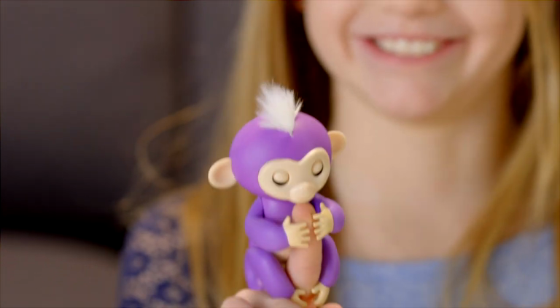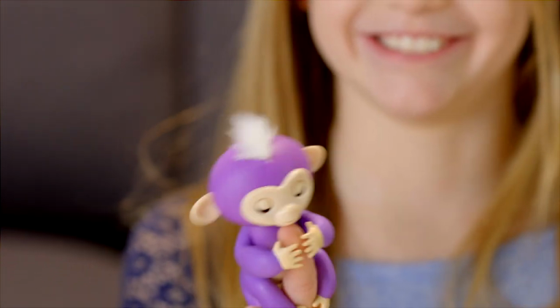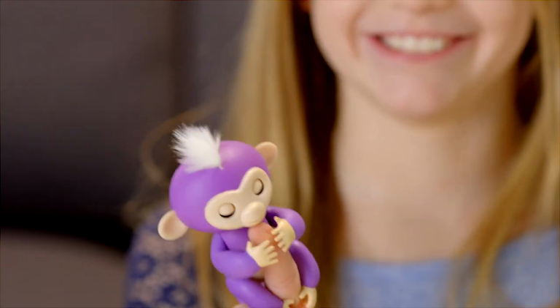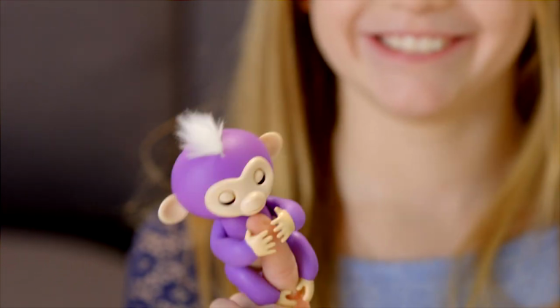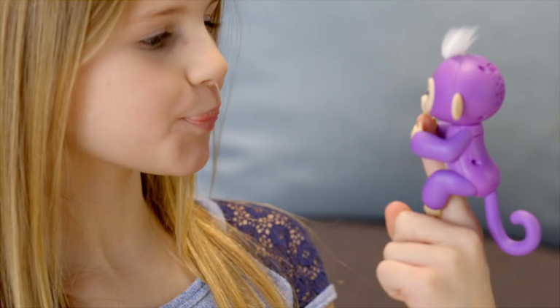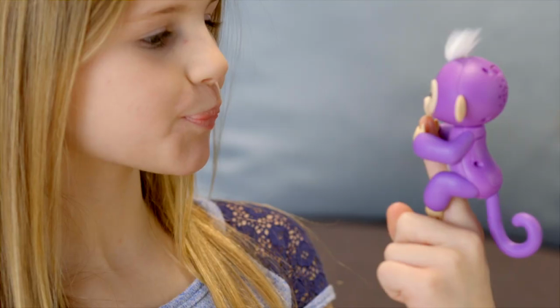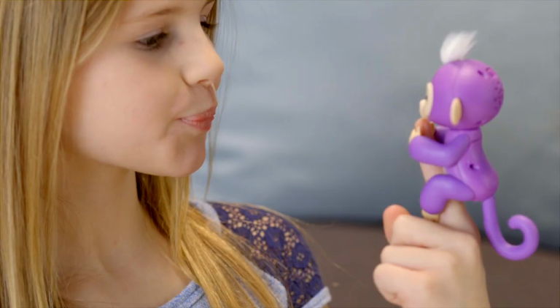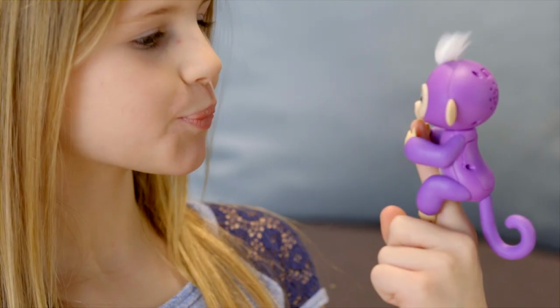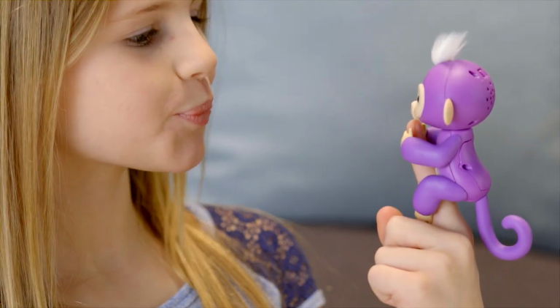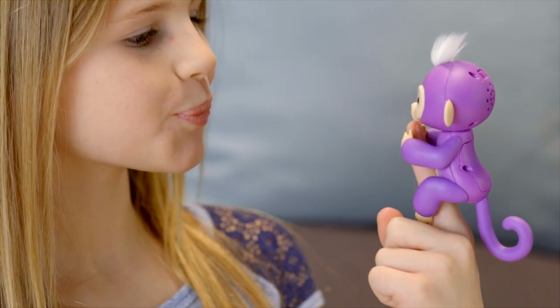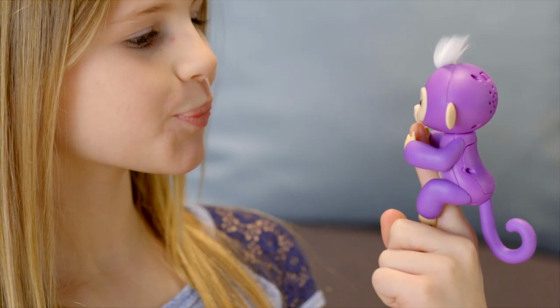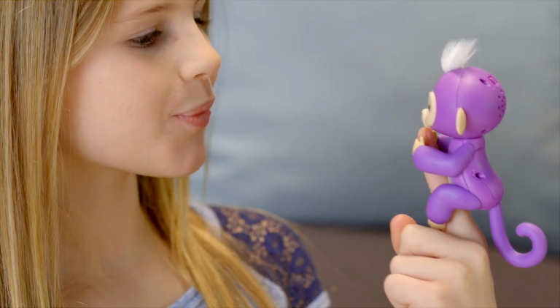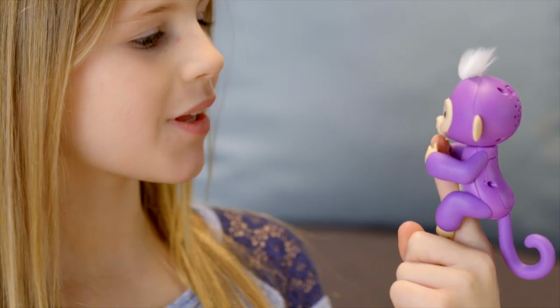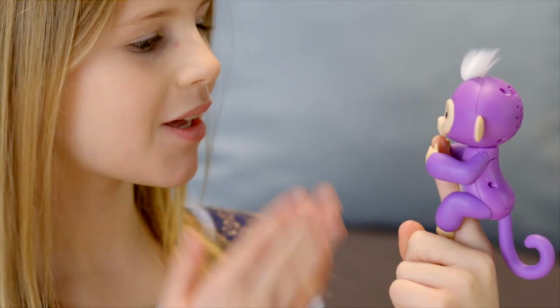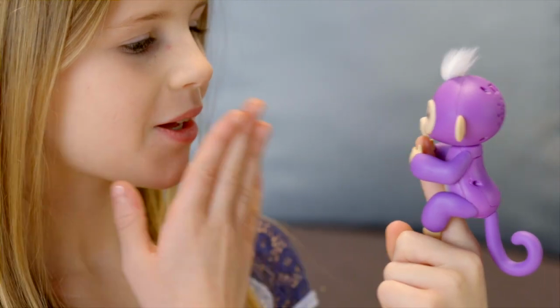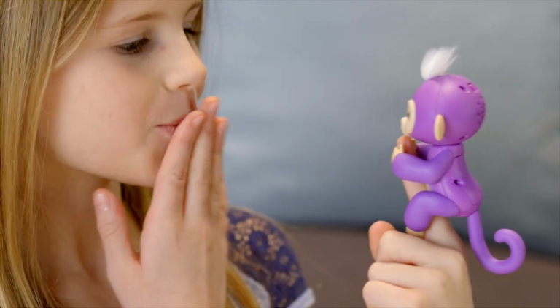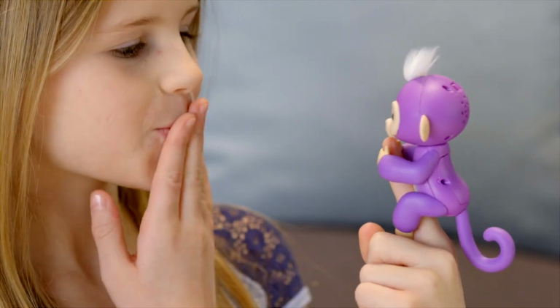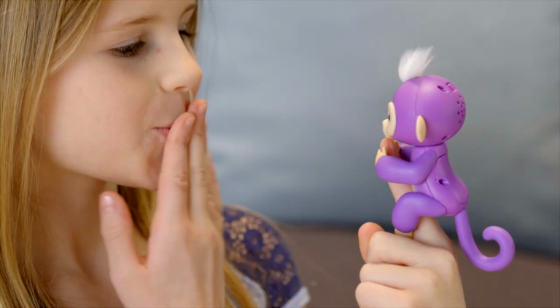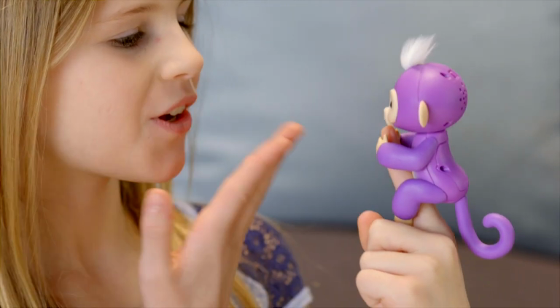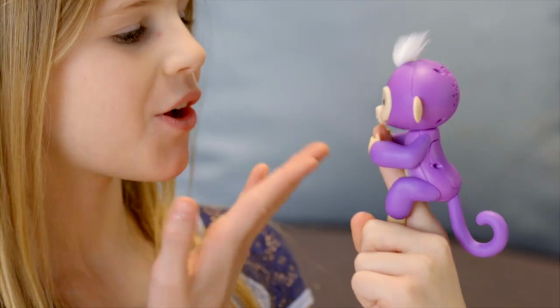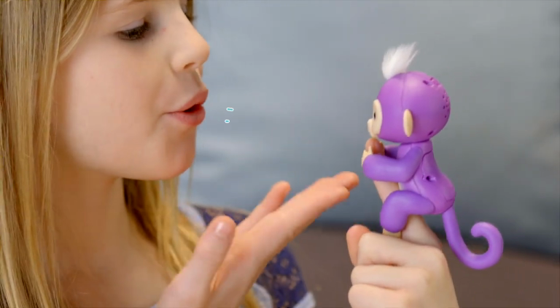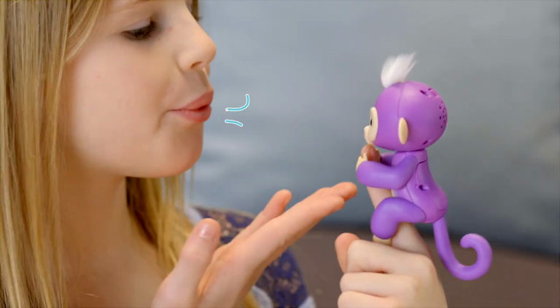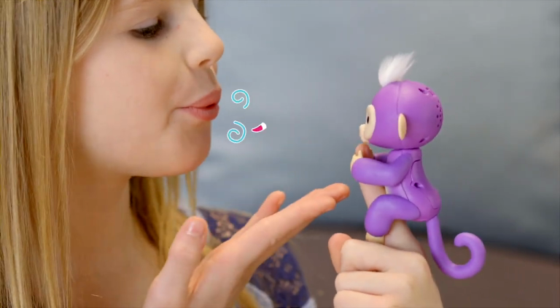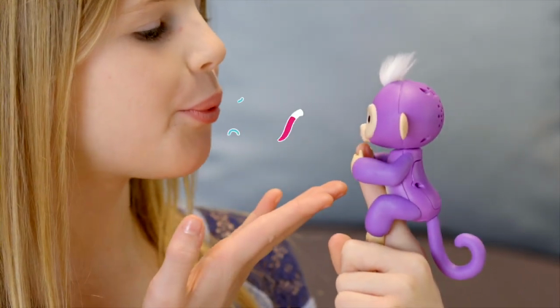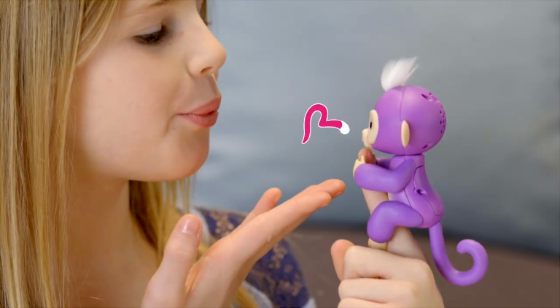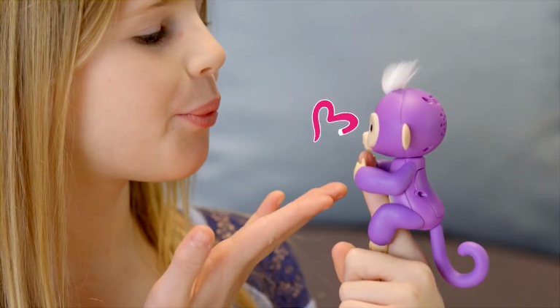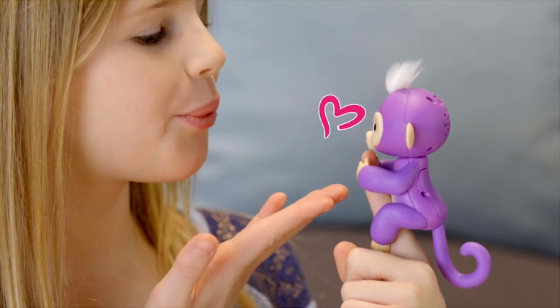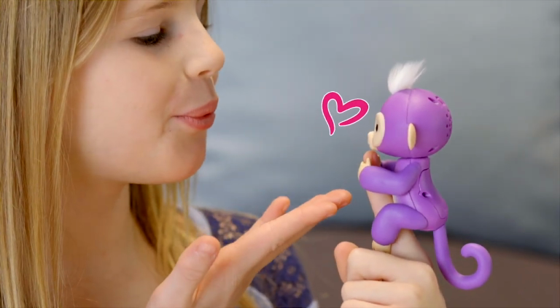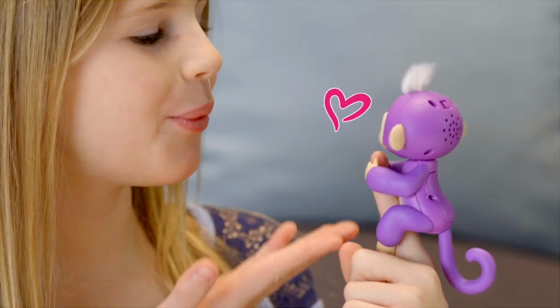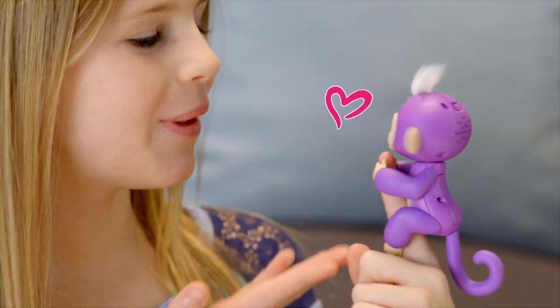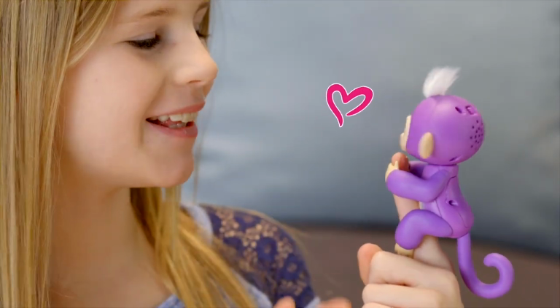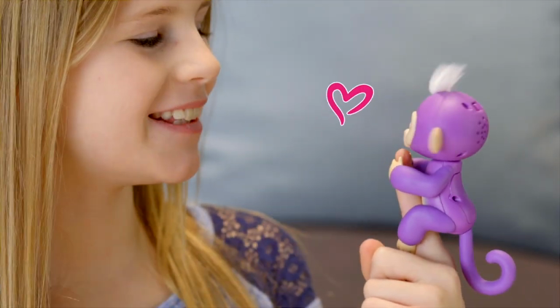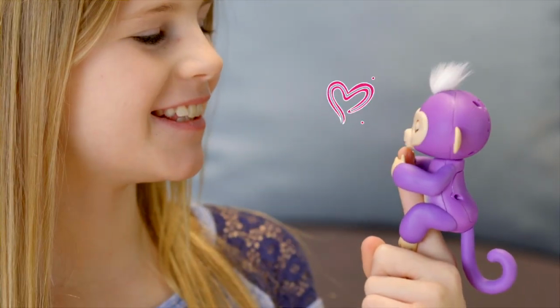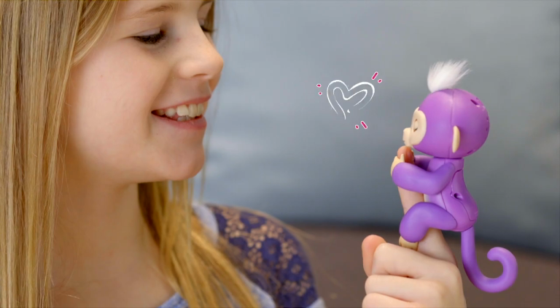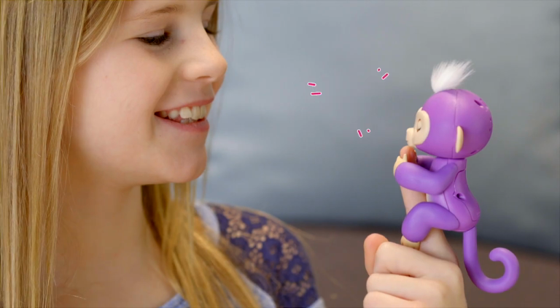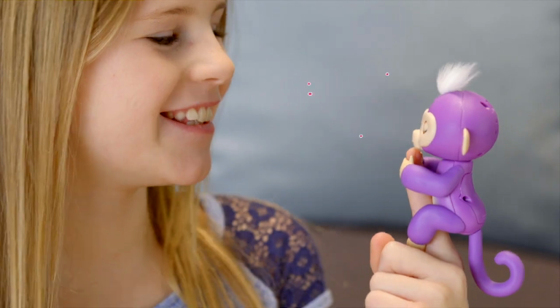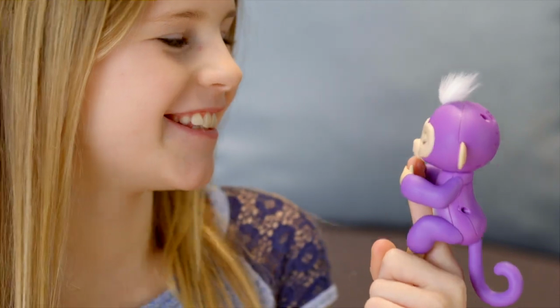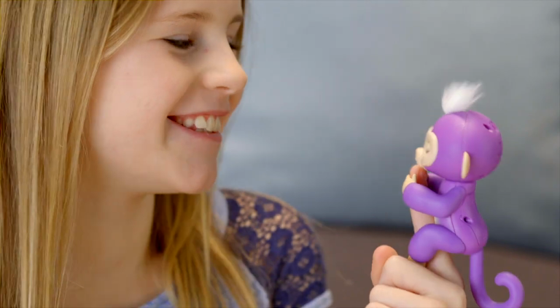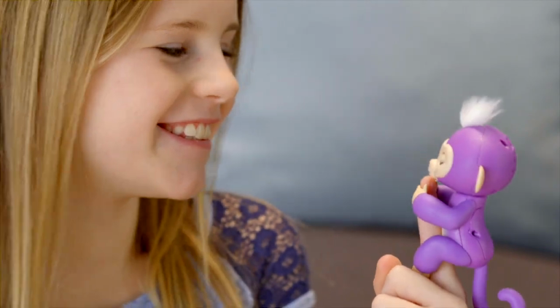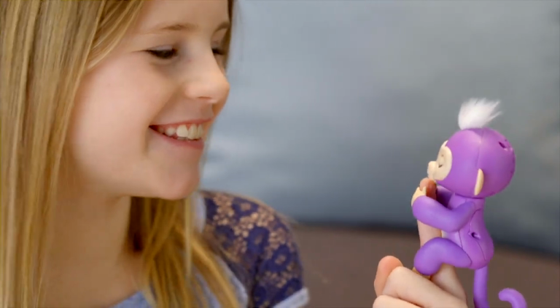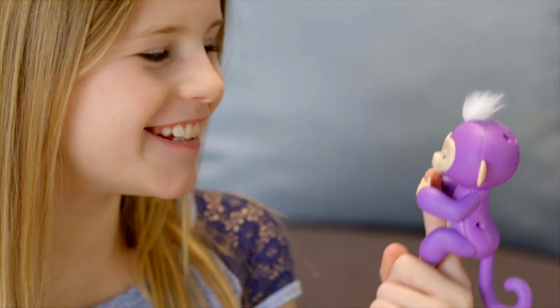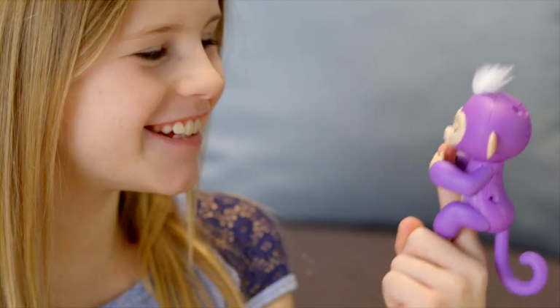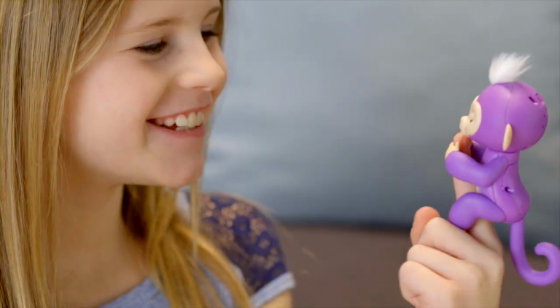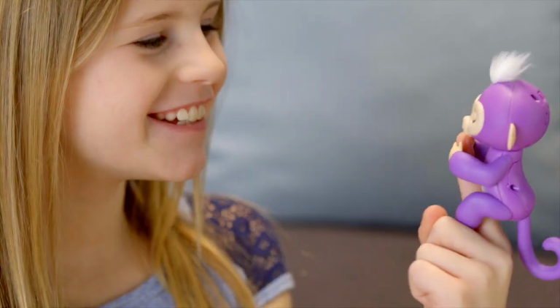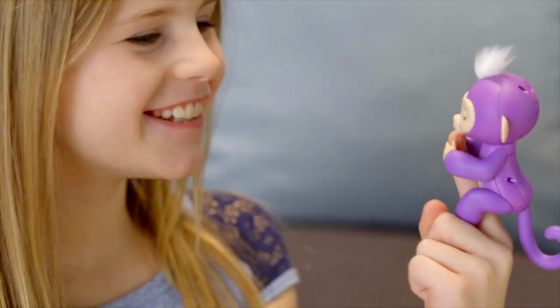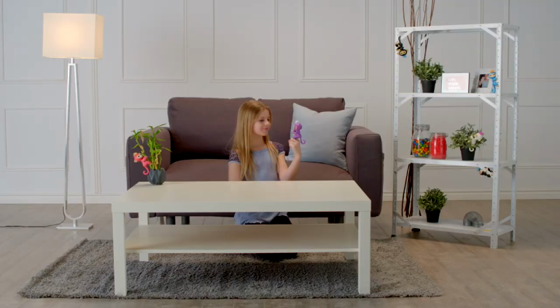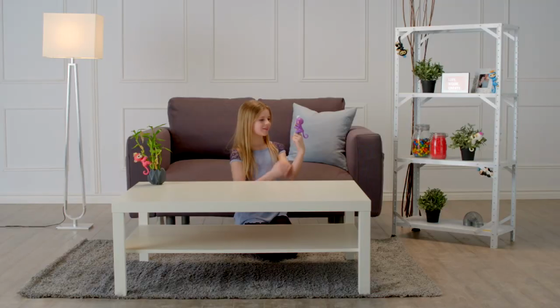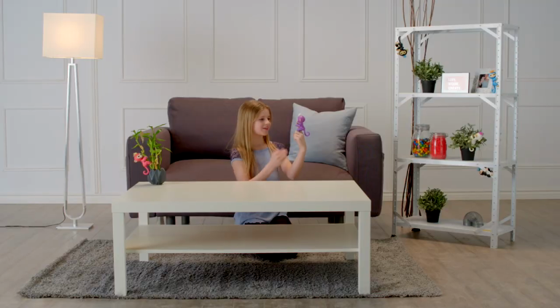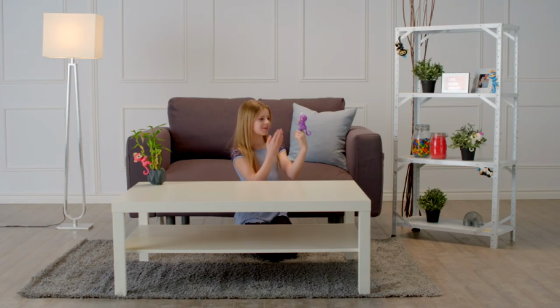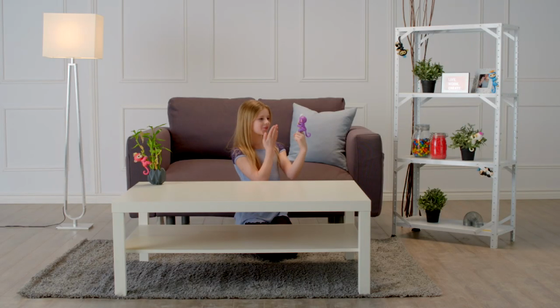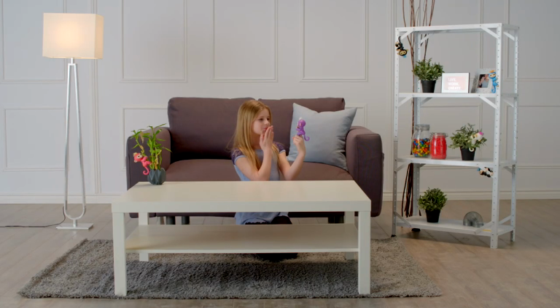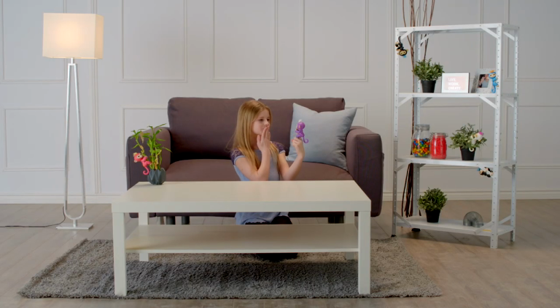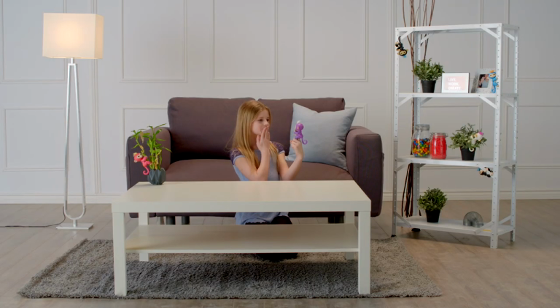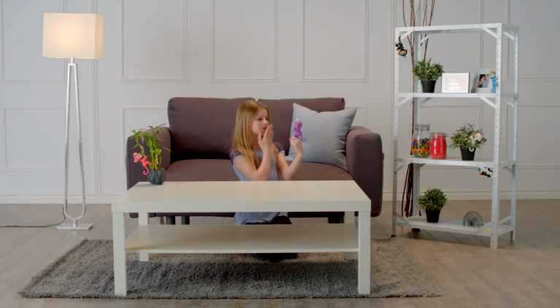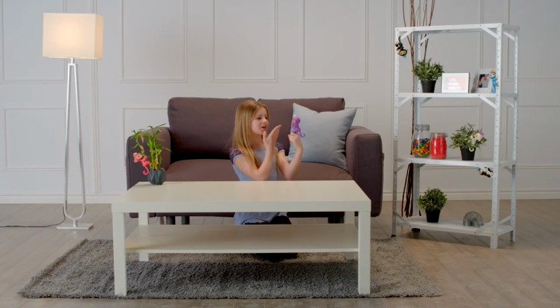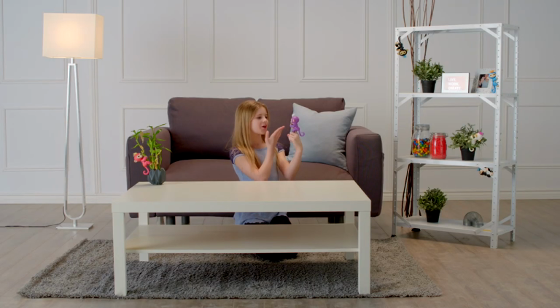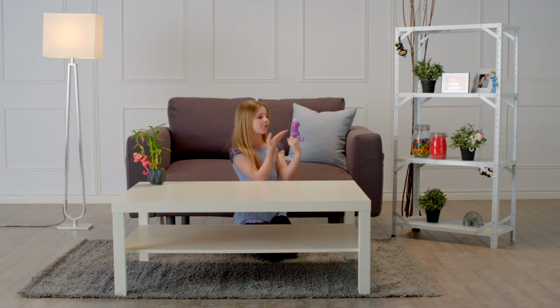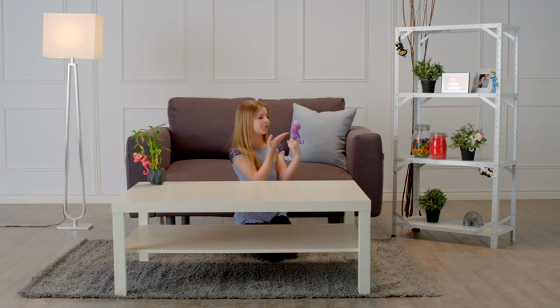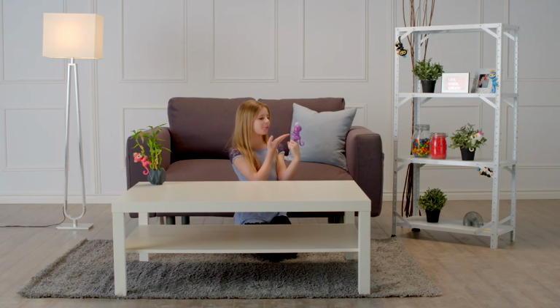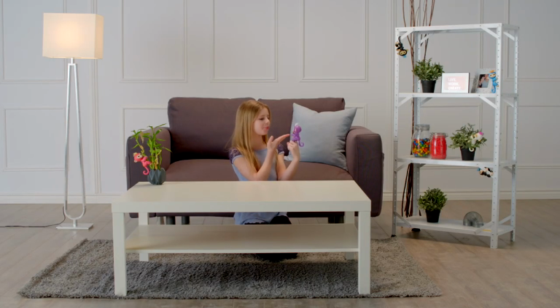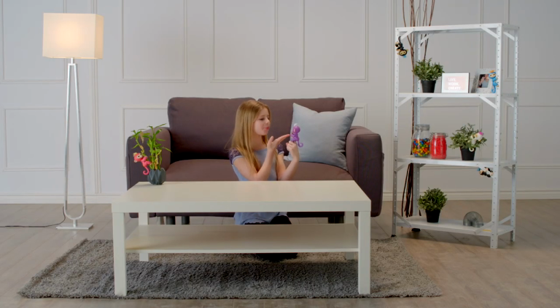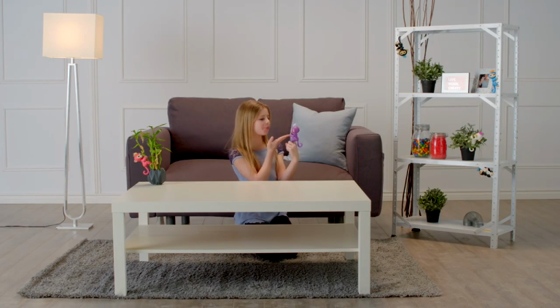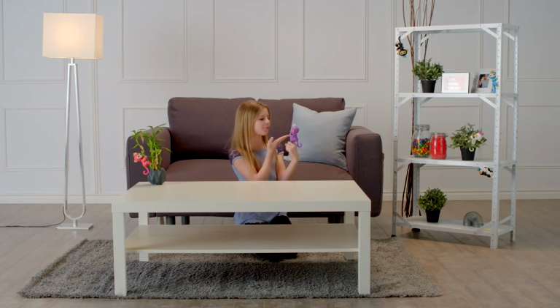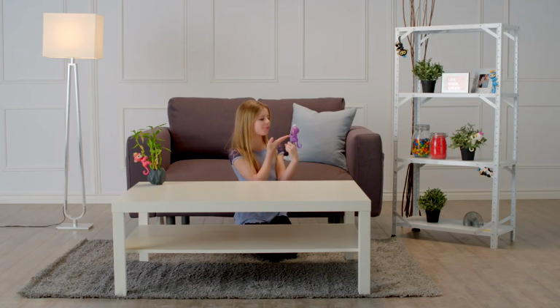Fingerlings also love to get kisses. Blow a kiss toward her face, and your monkey will kiss you back. Although sometimes you might get a sneeze instead.